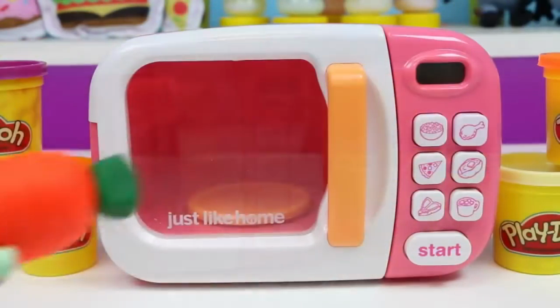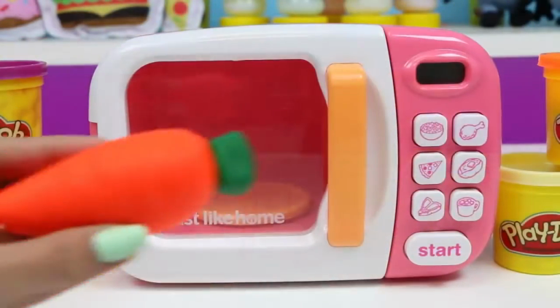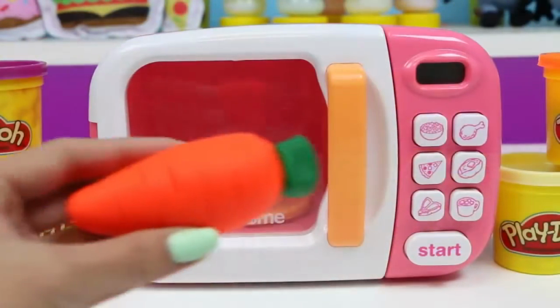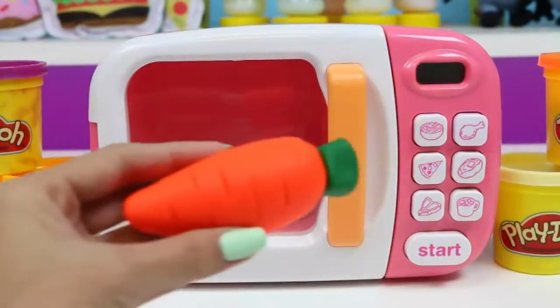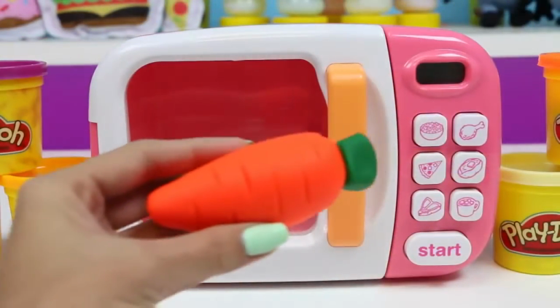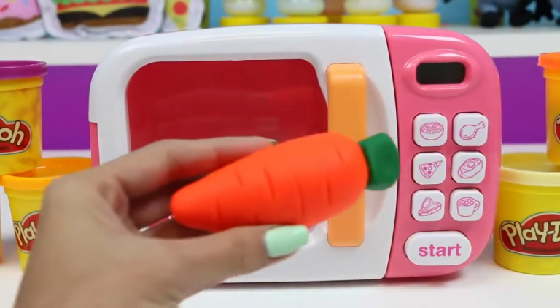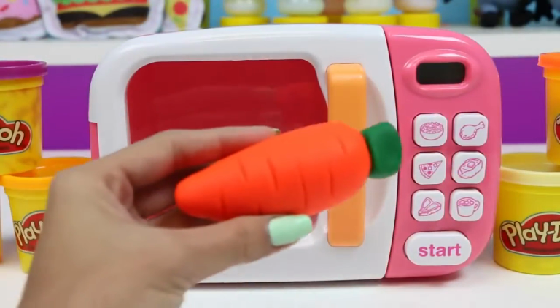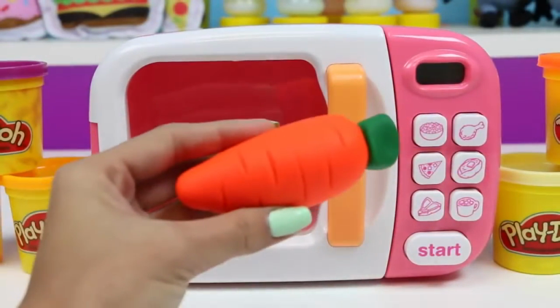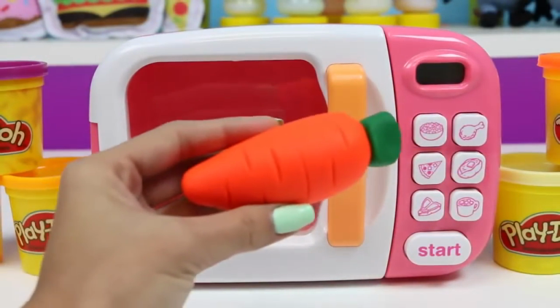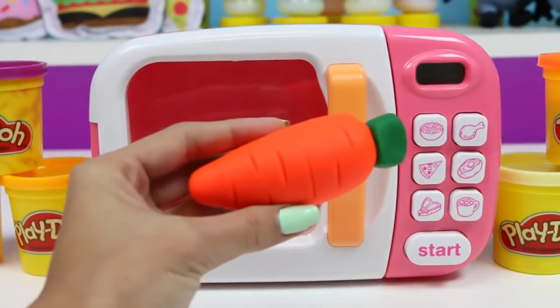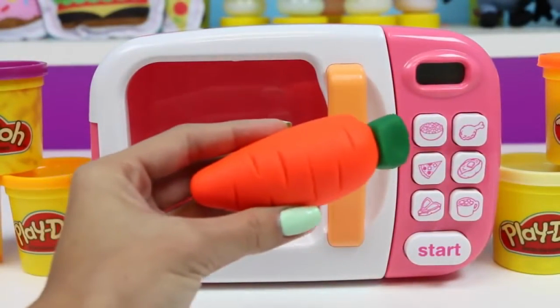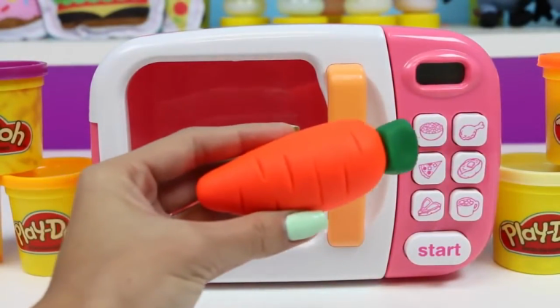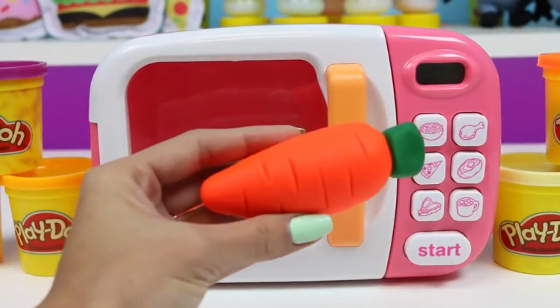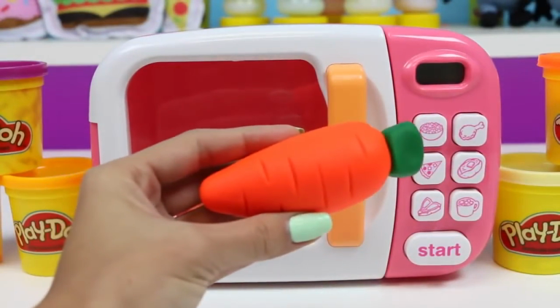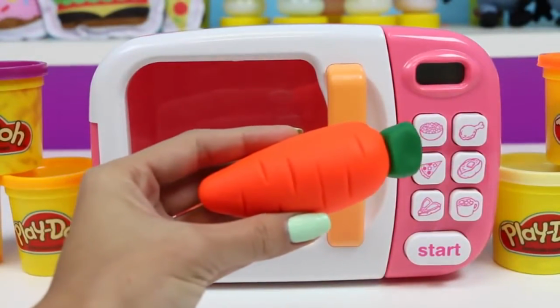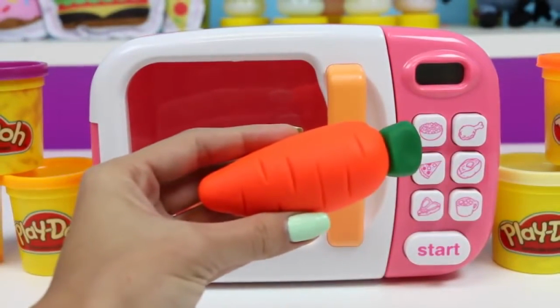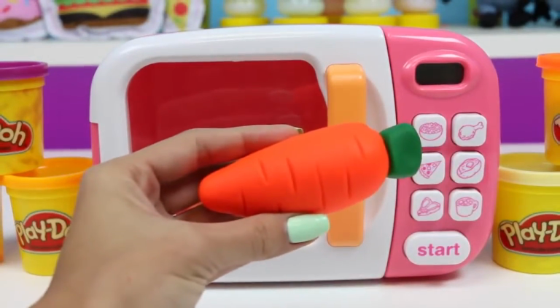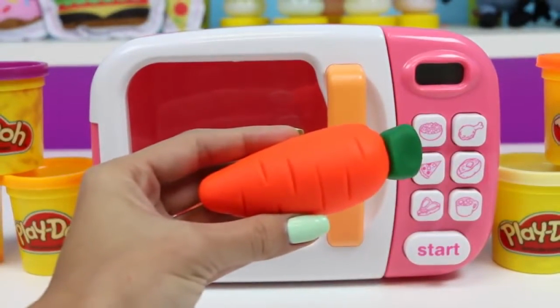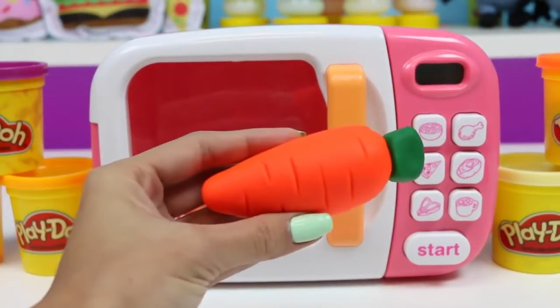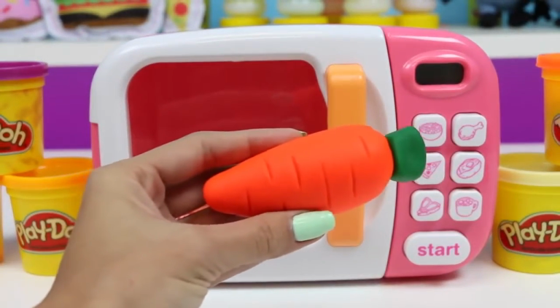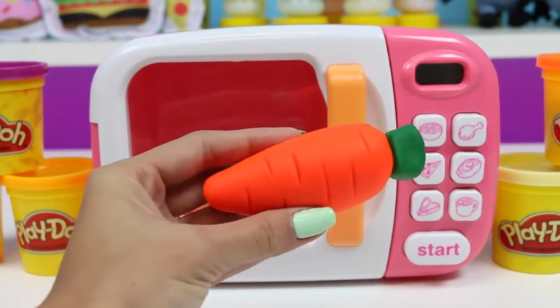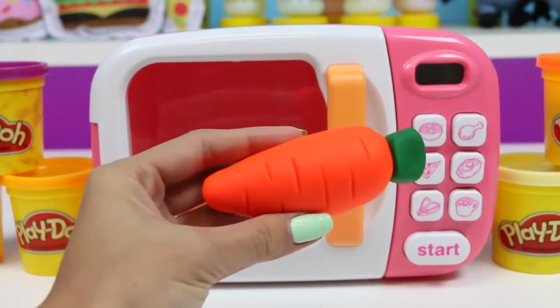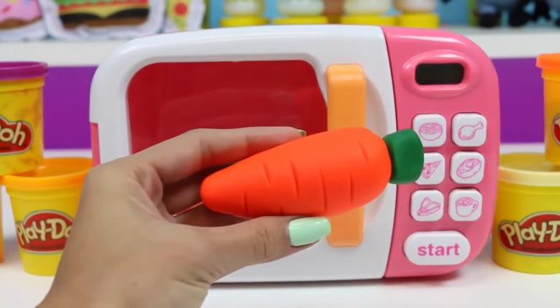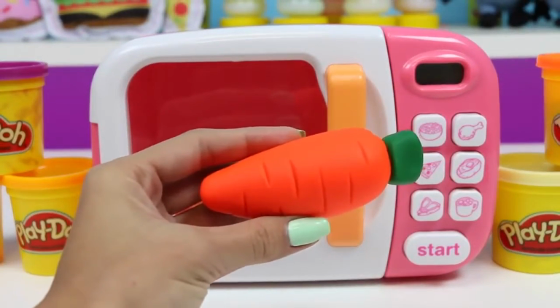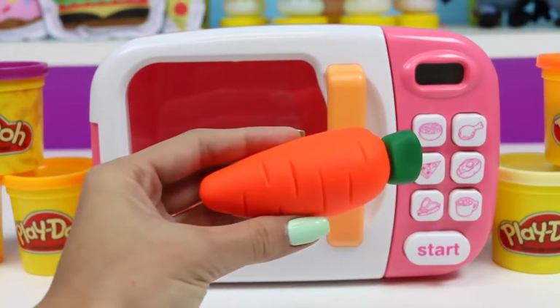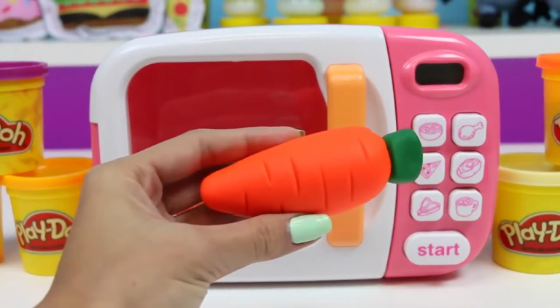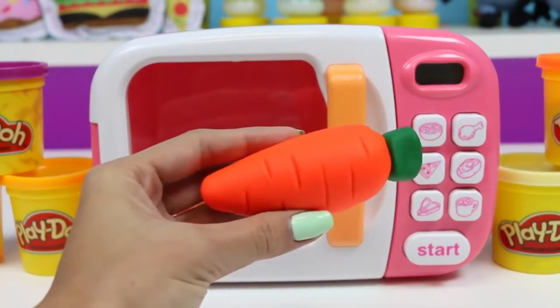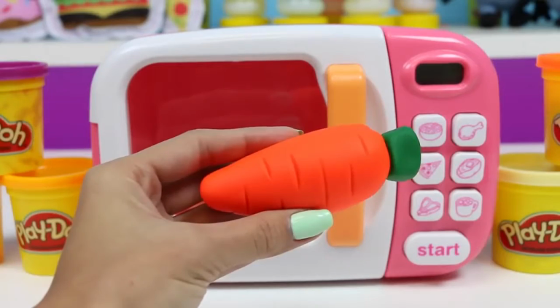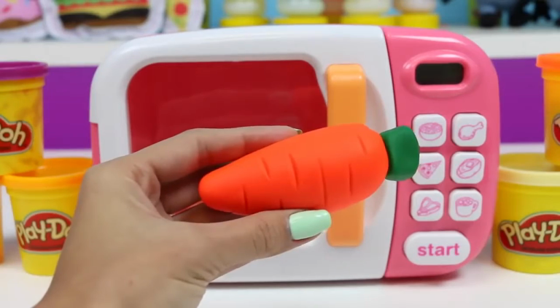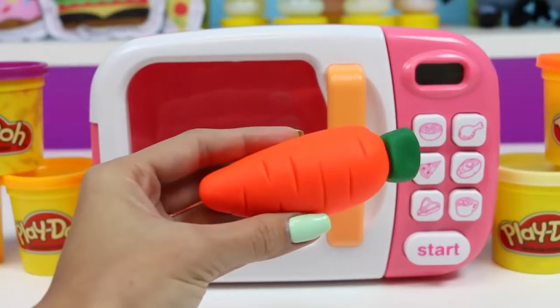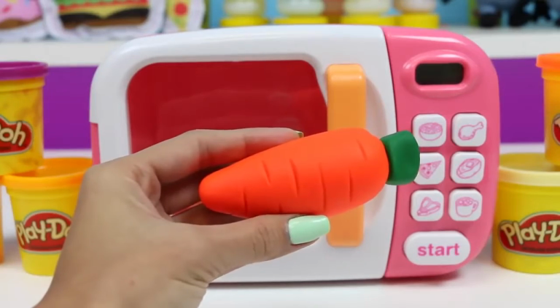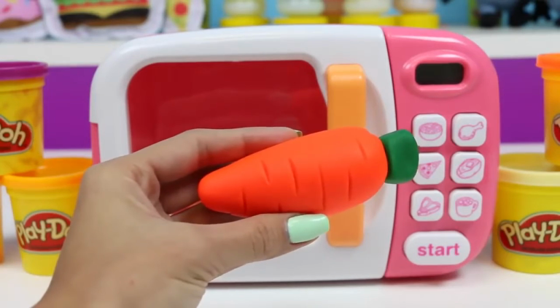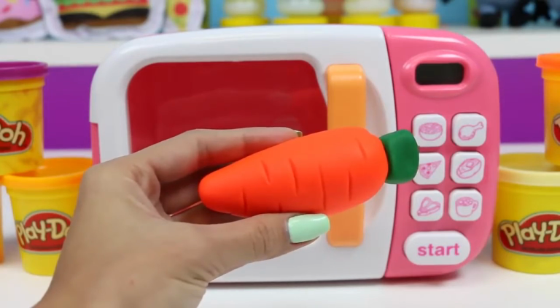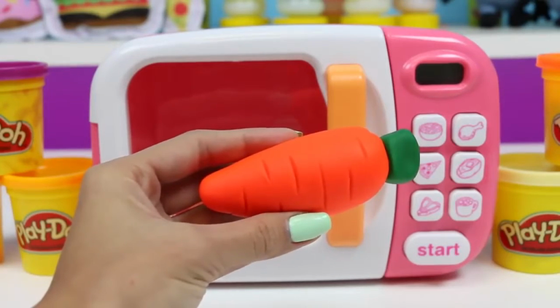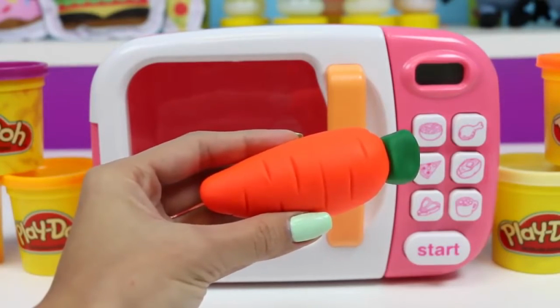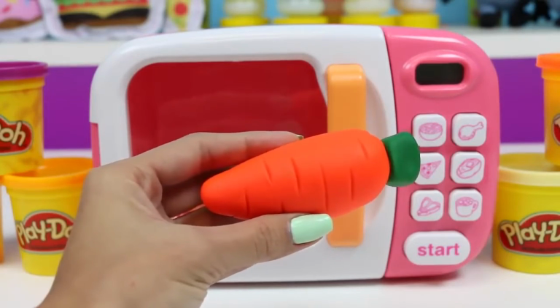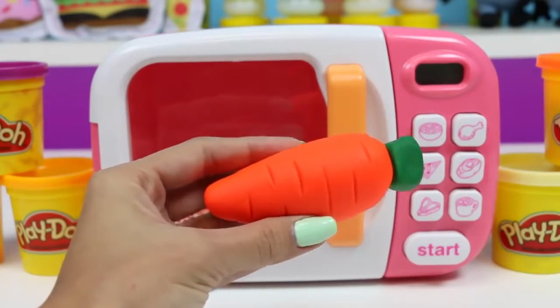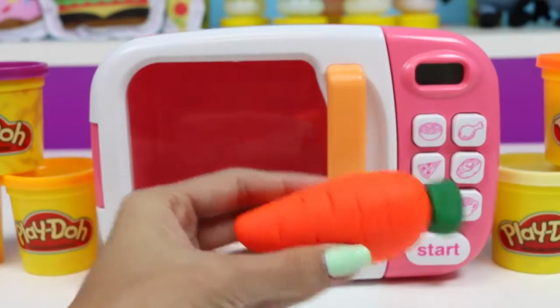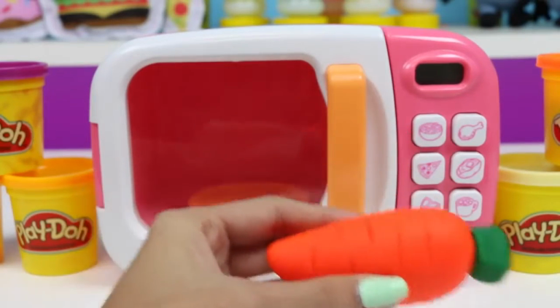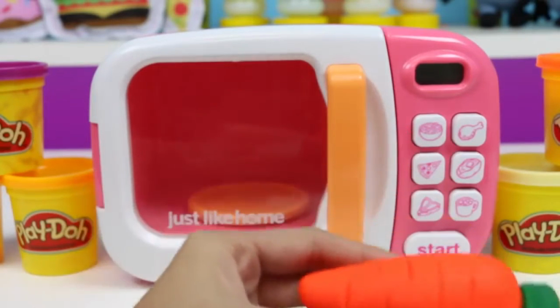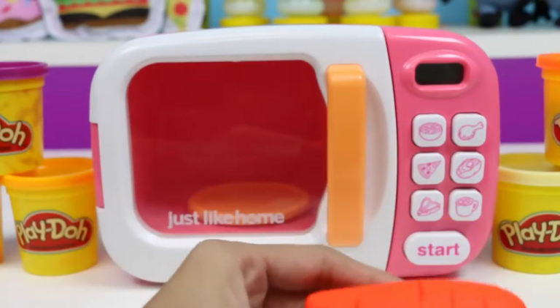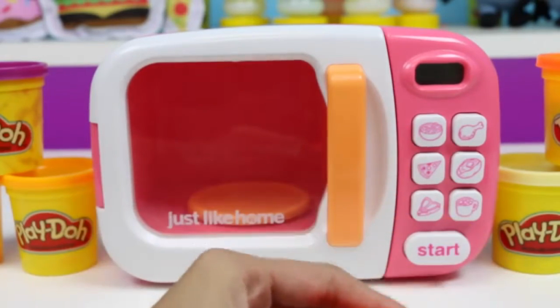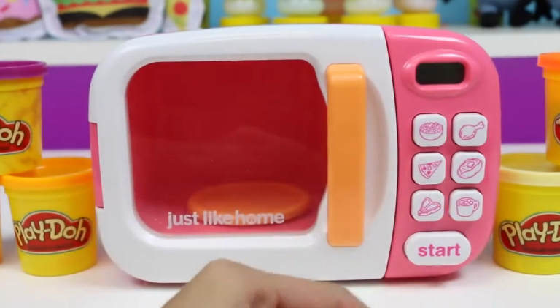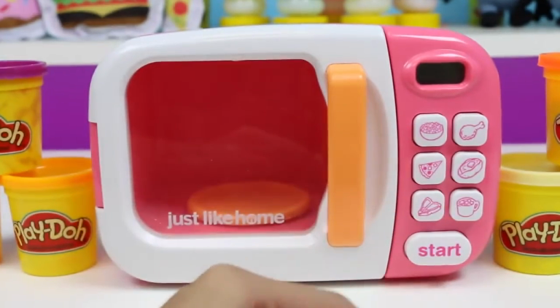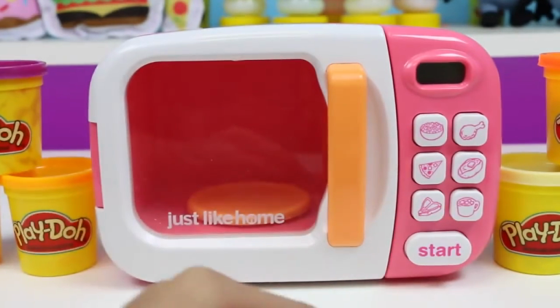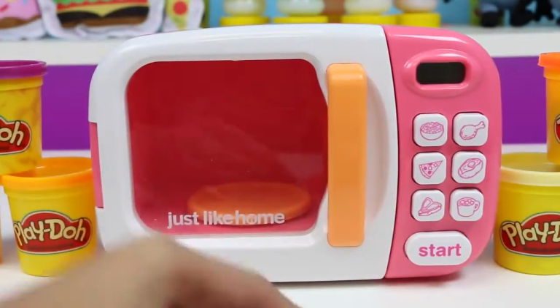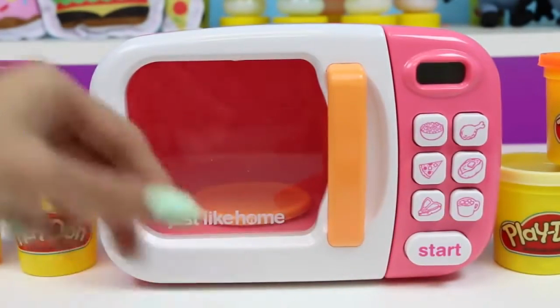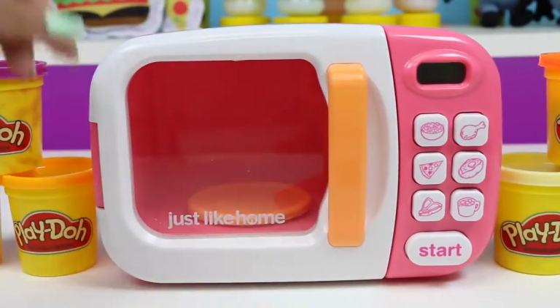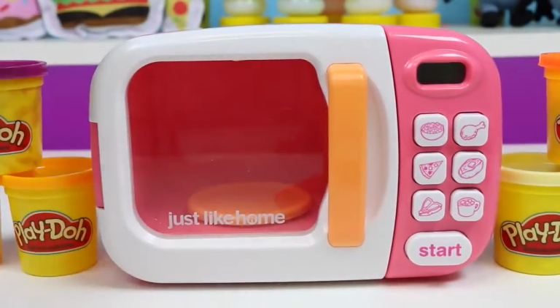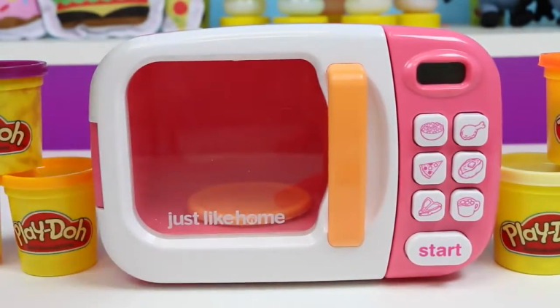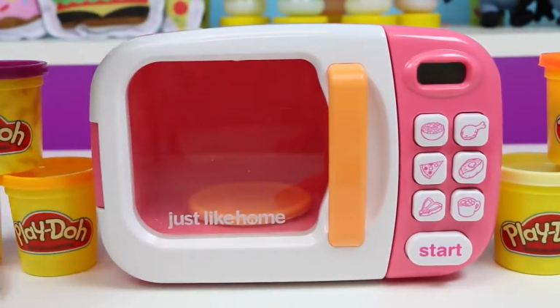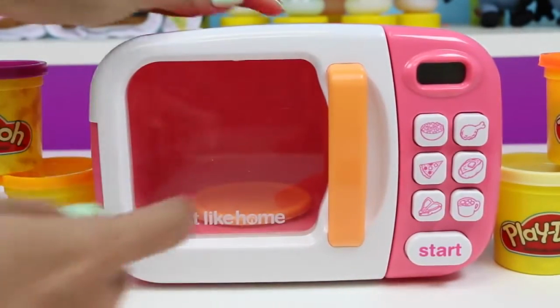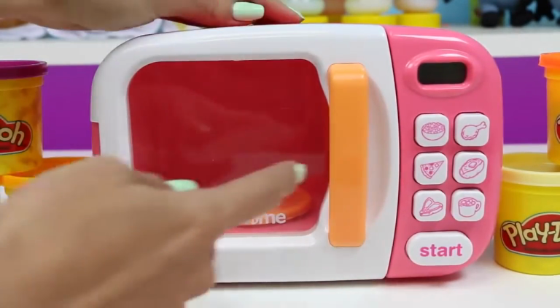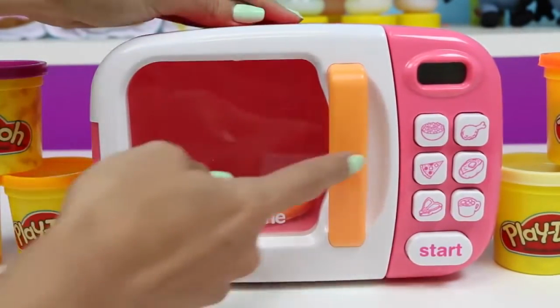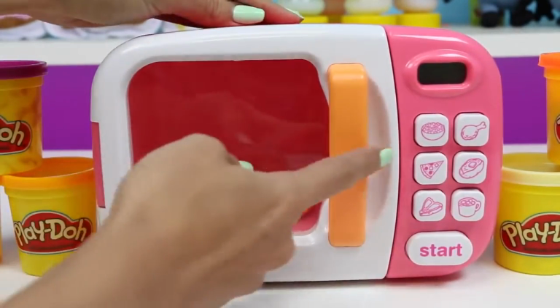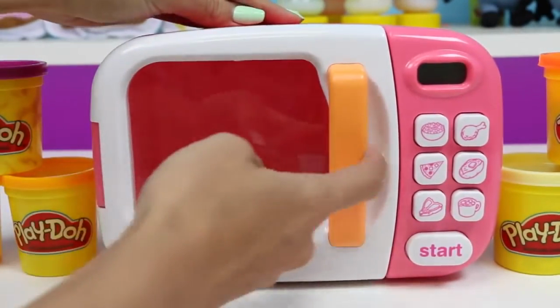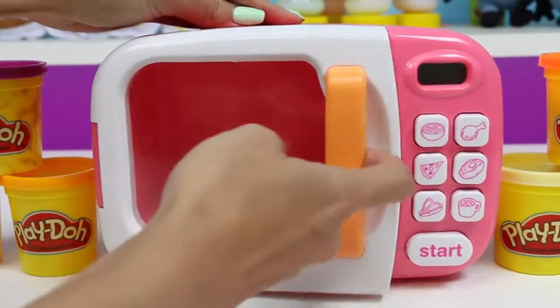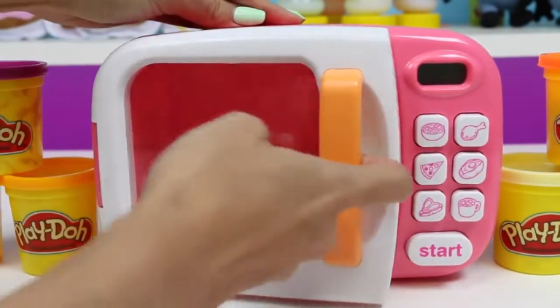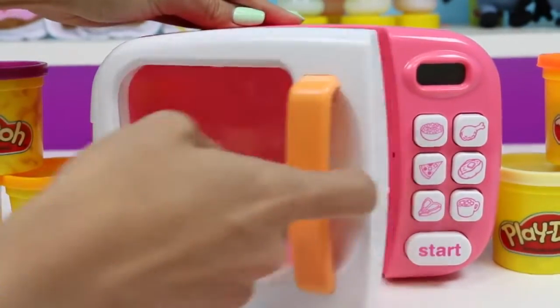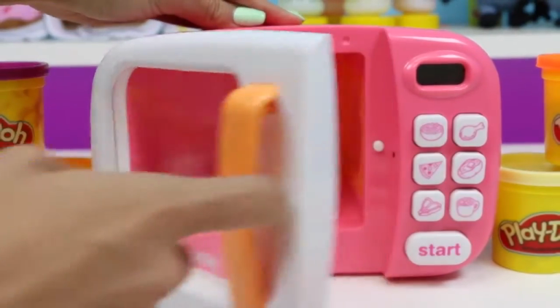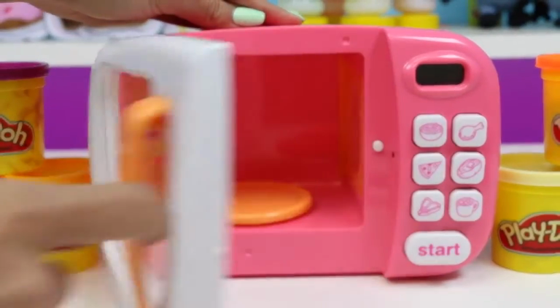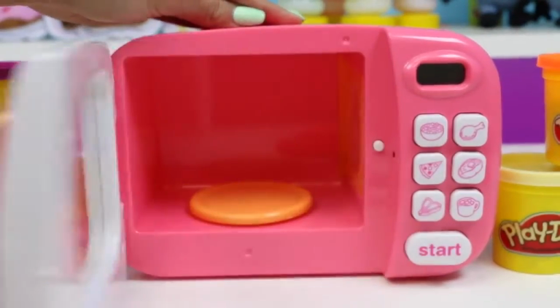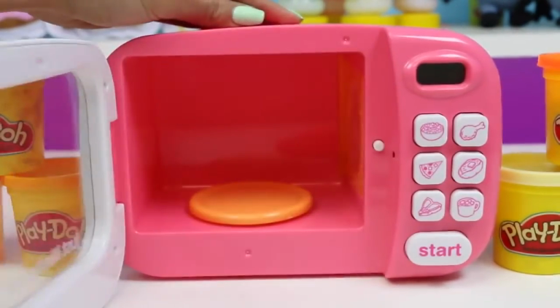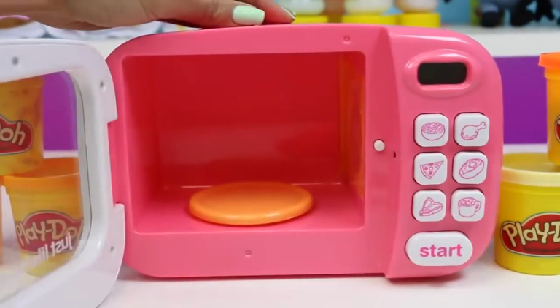First I'll put in orange and green Play-Doh. Do you know which vegetable this is? Well let's put it in the microwave and see what it turns into.